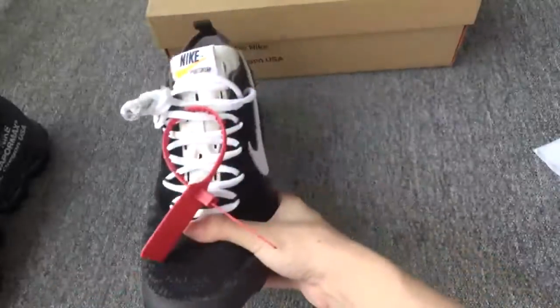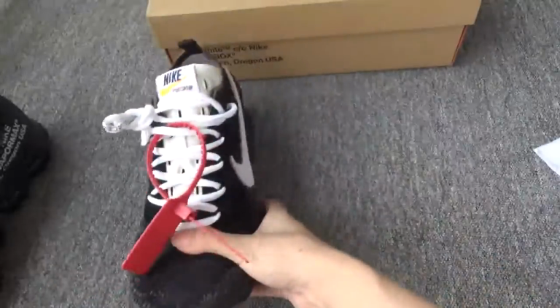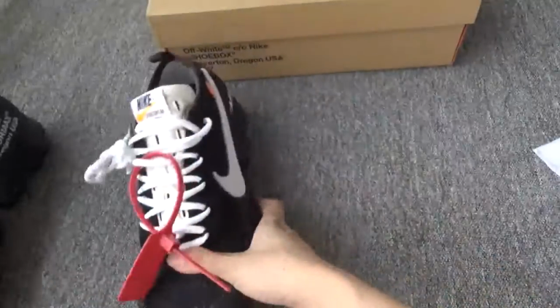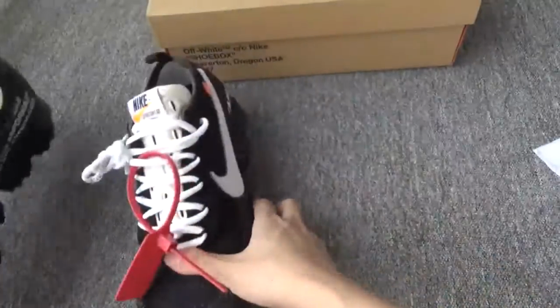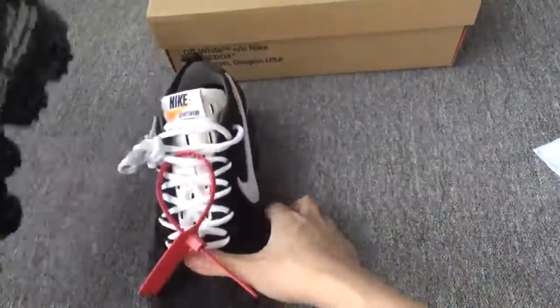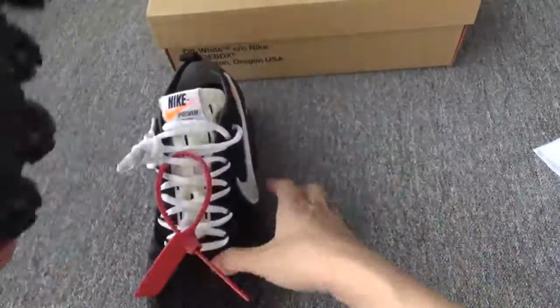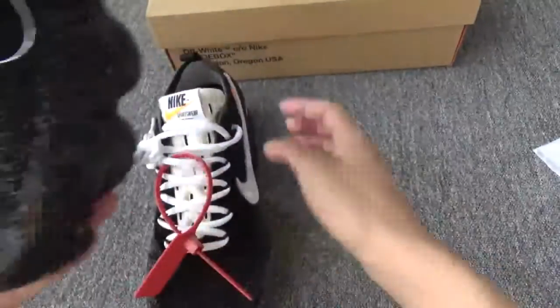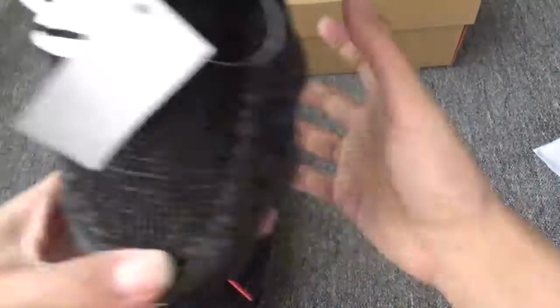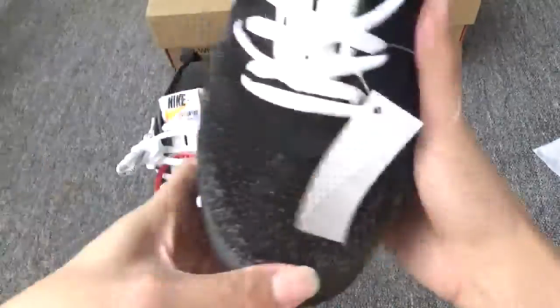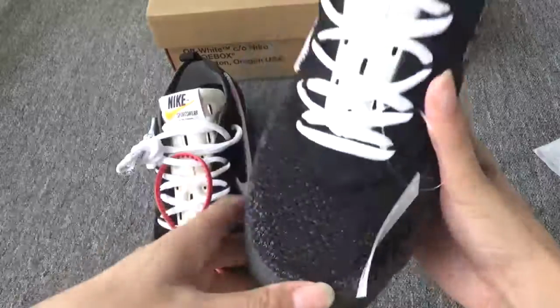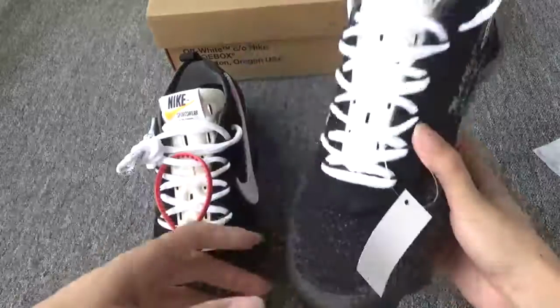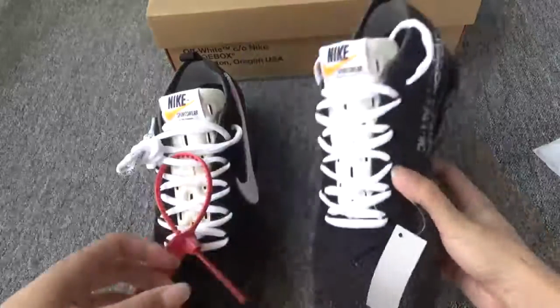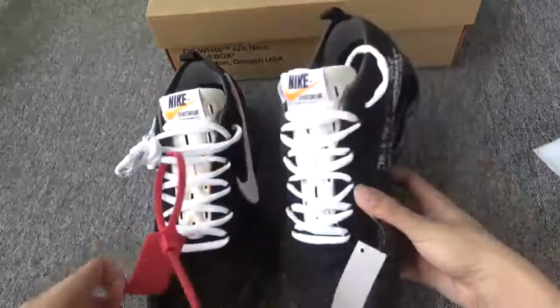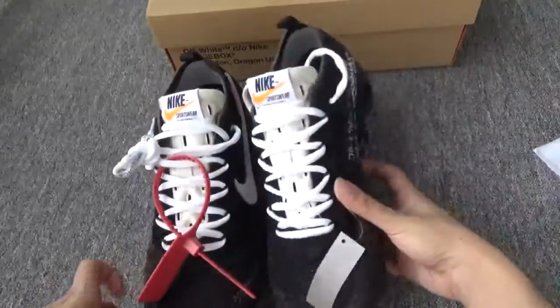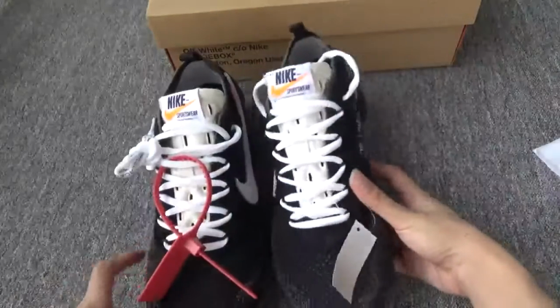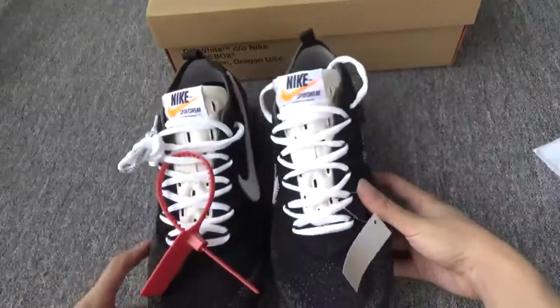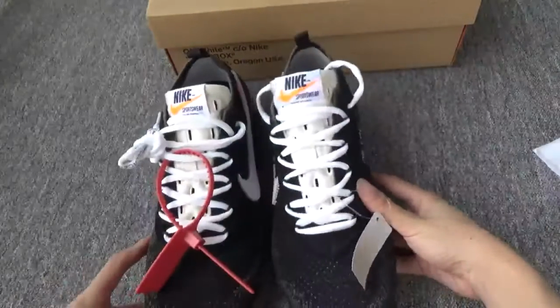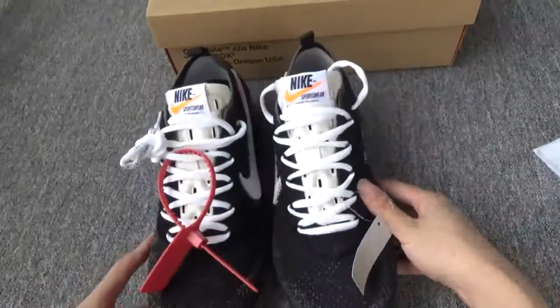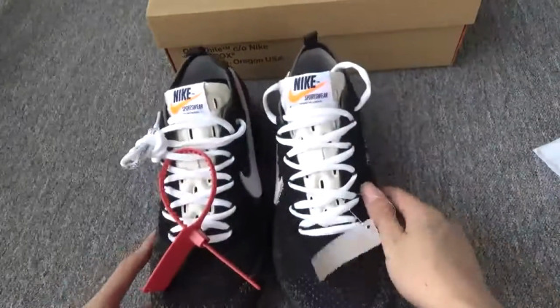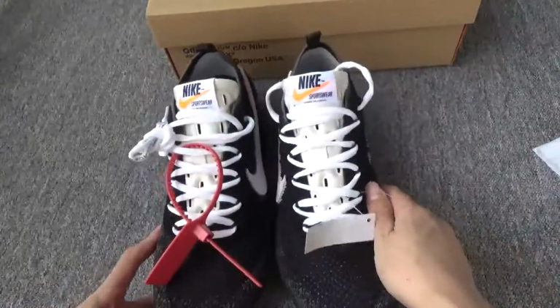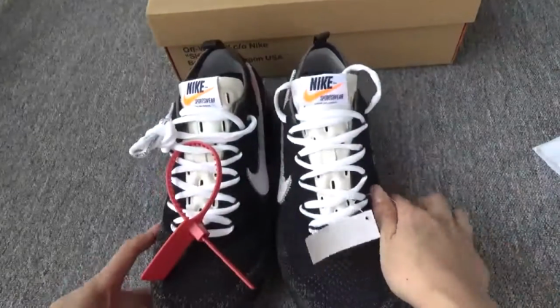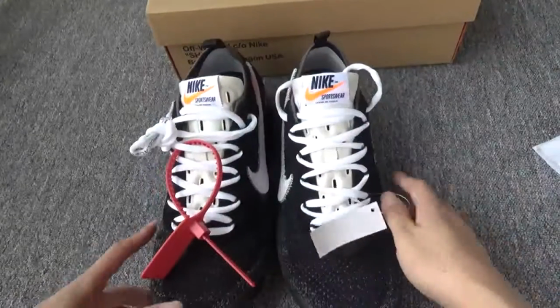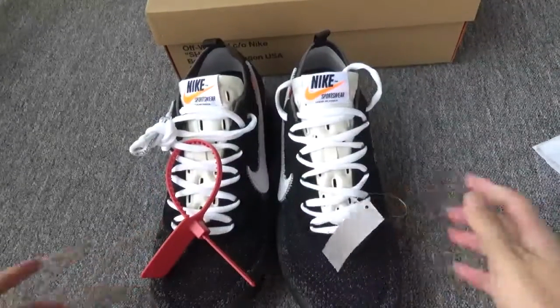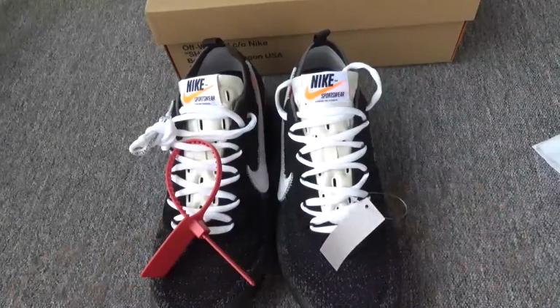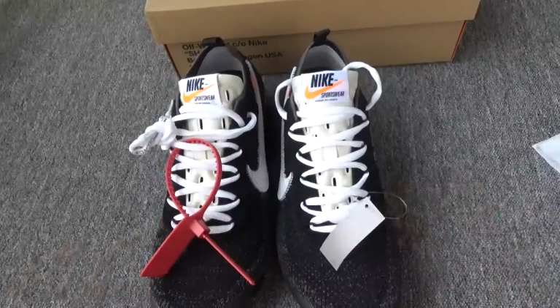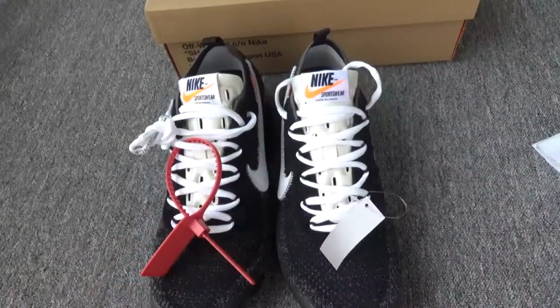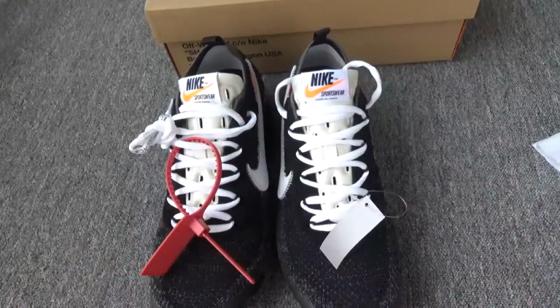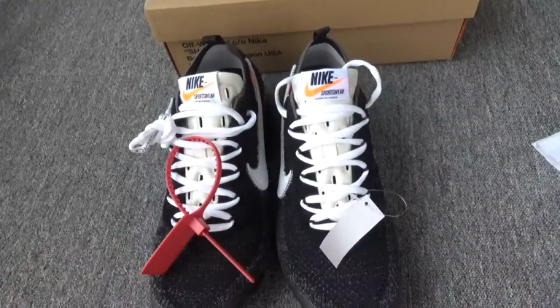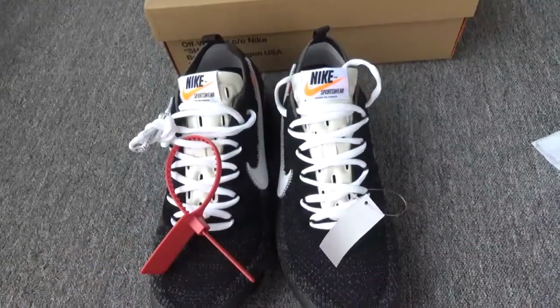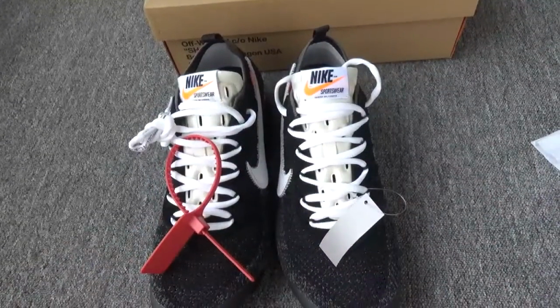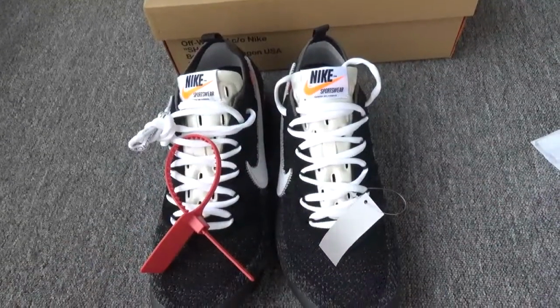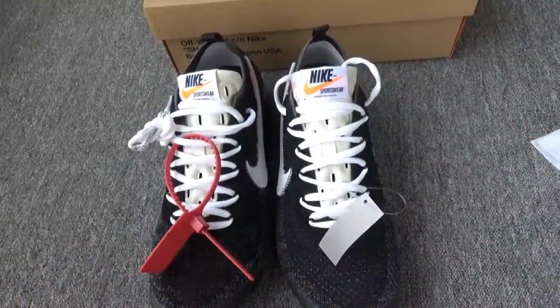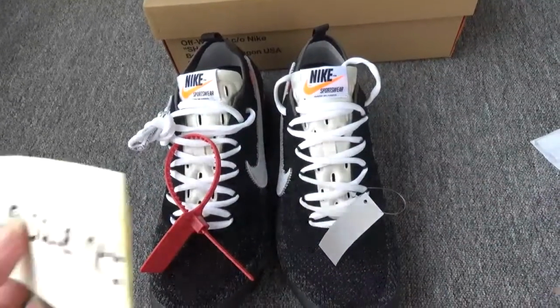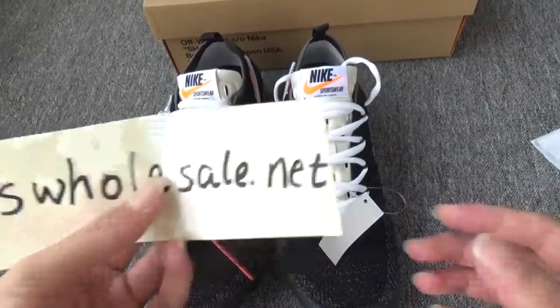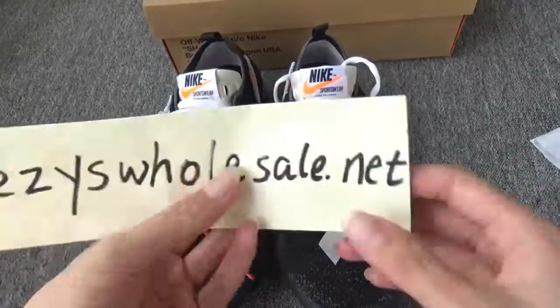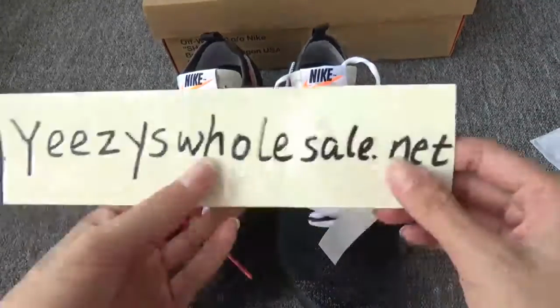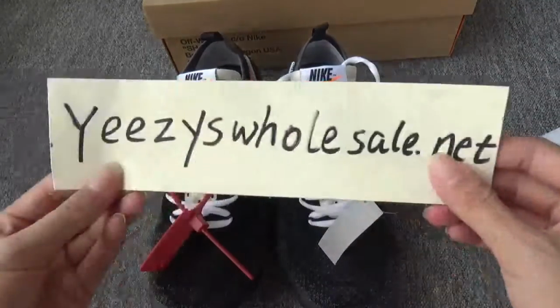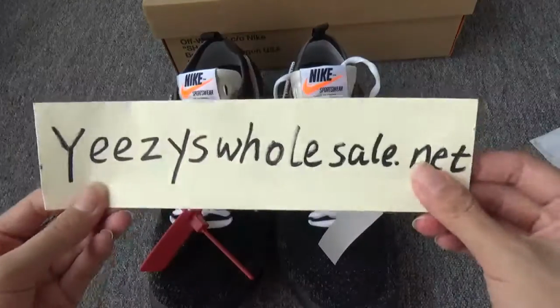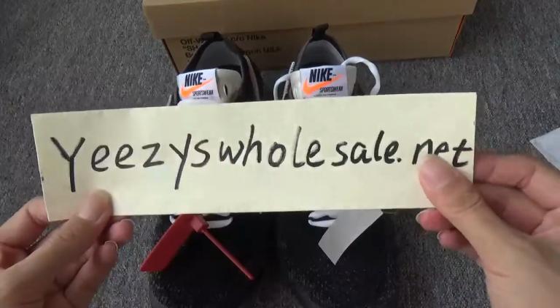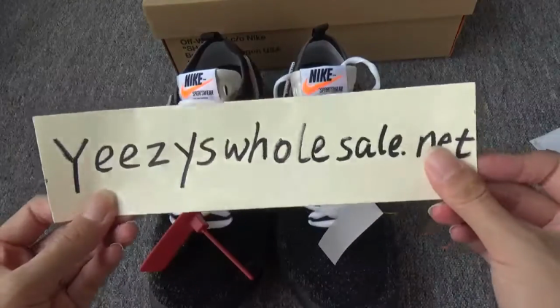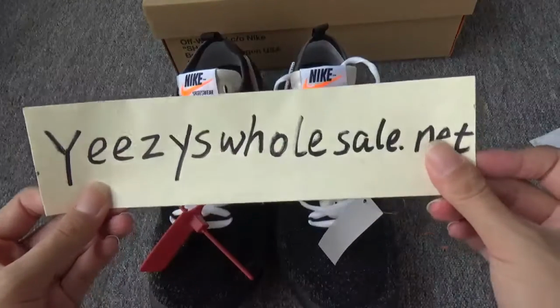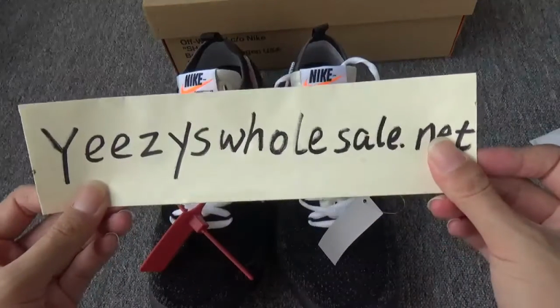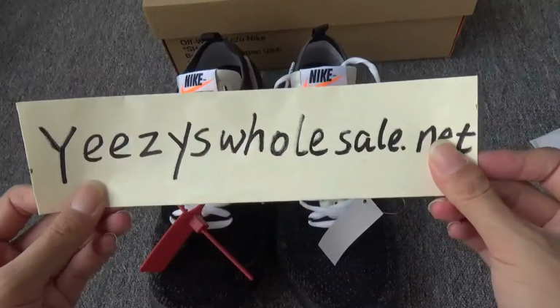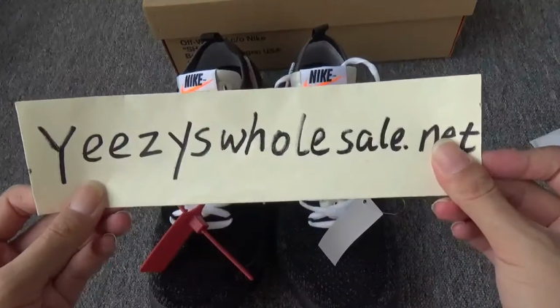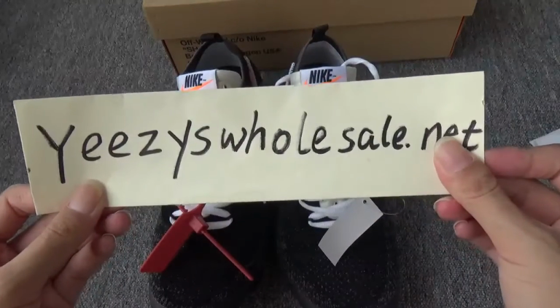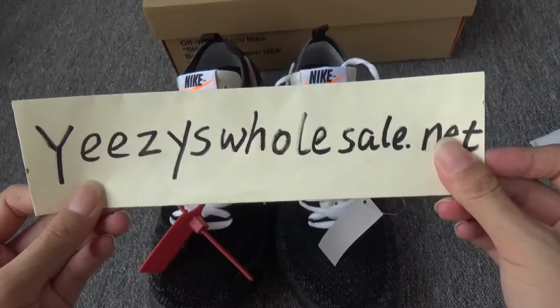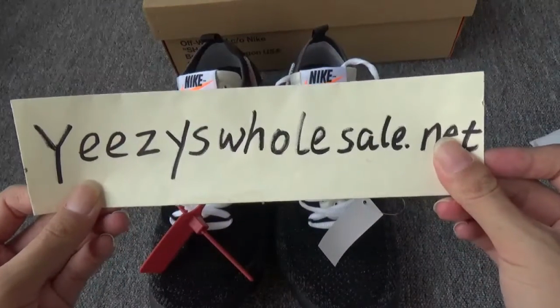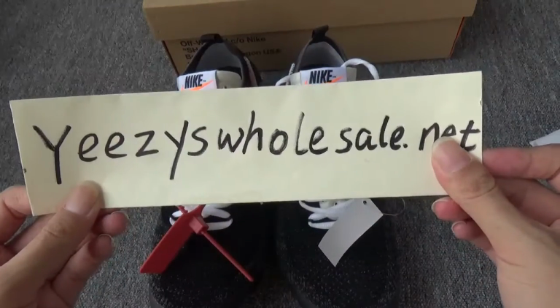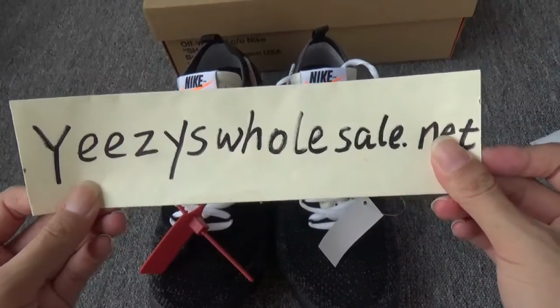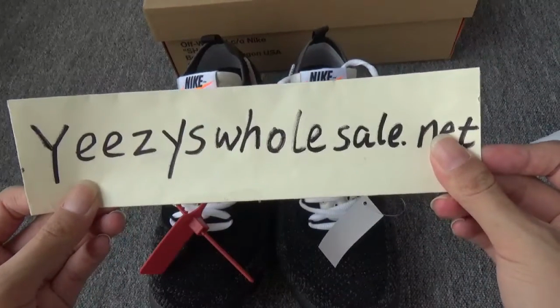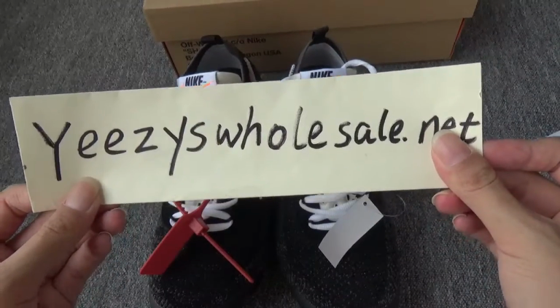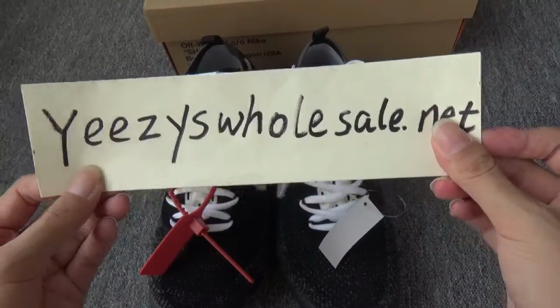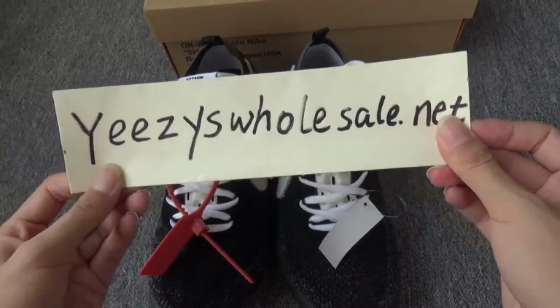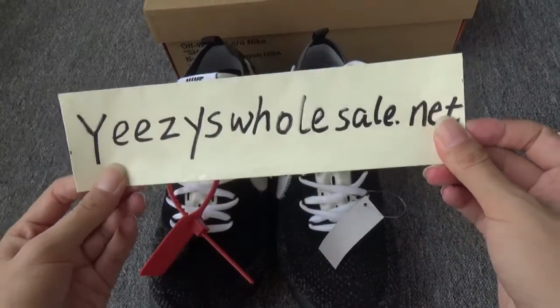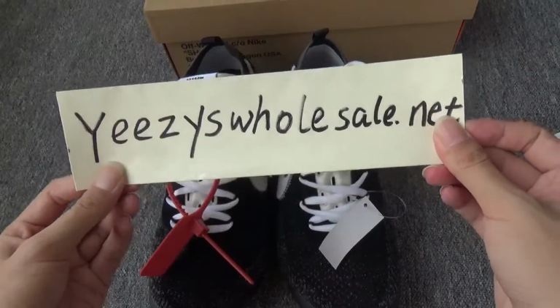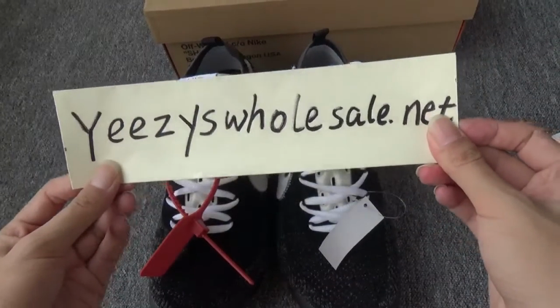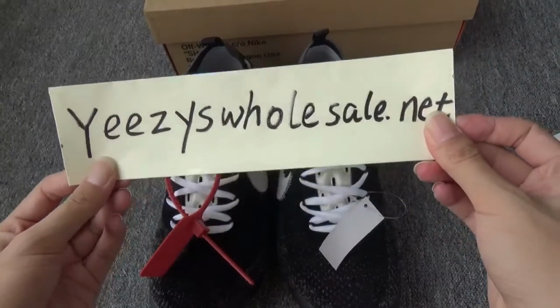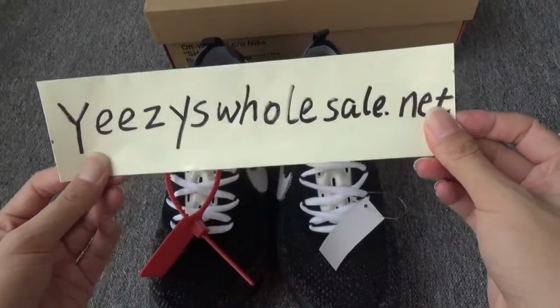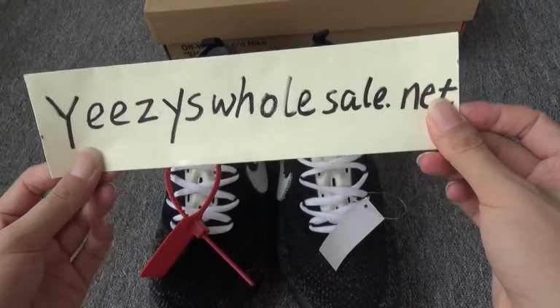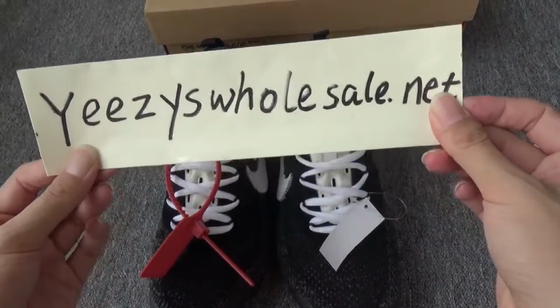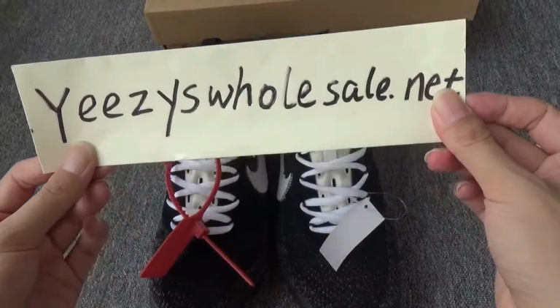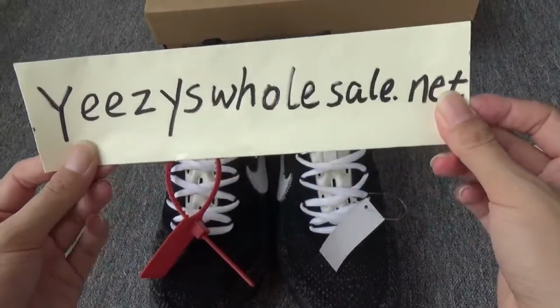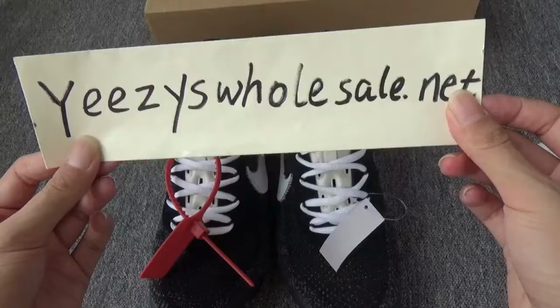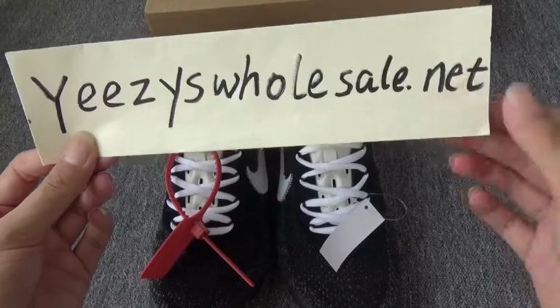Do you like all these pairs of shoes? You can contact me, Cassie. Thank you for watching my video. Bye.